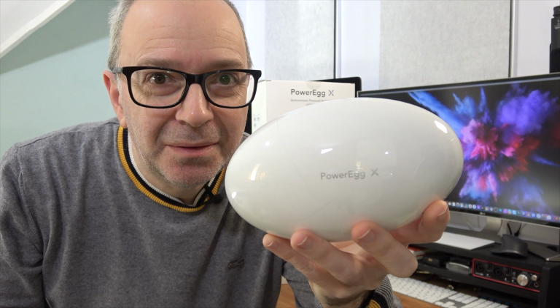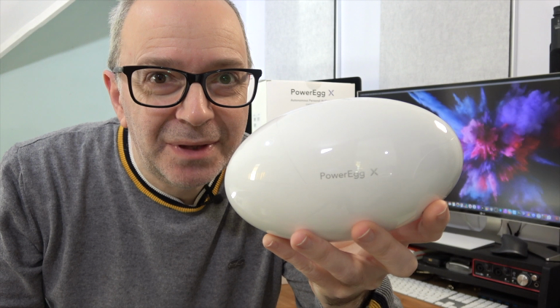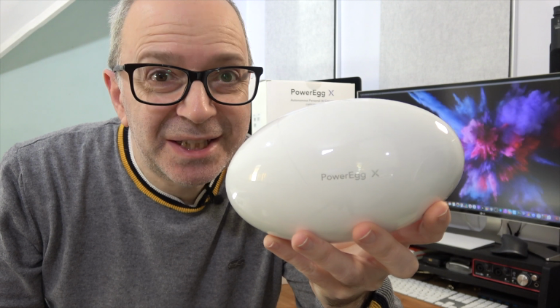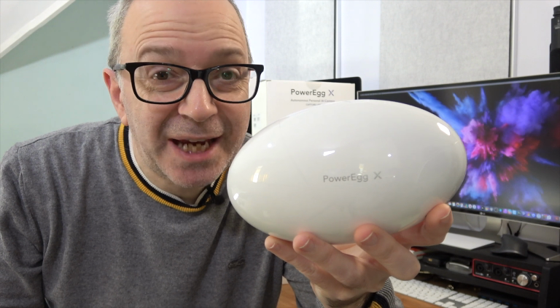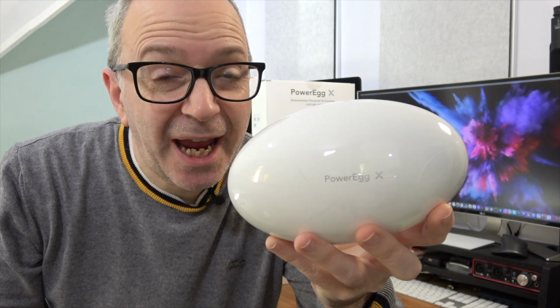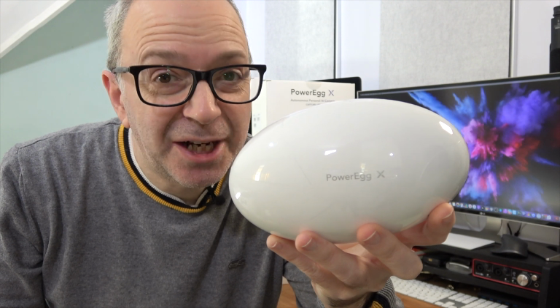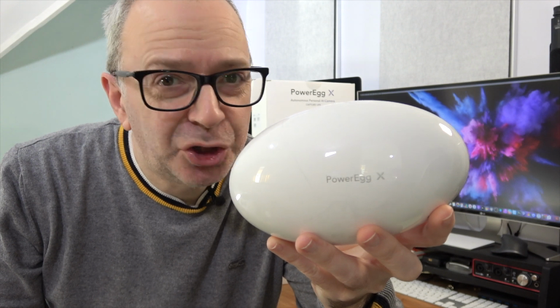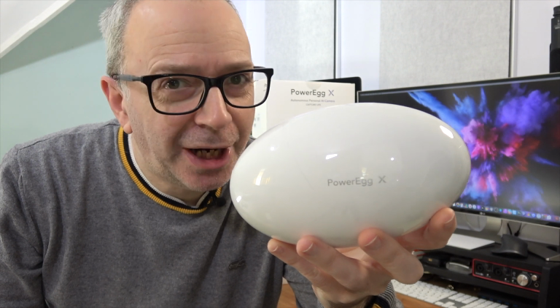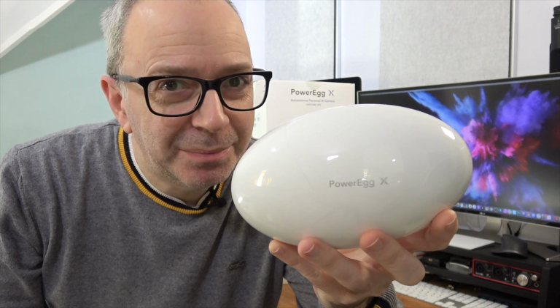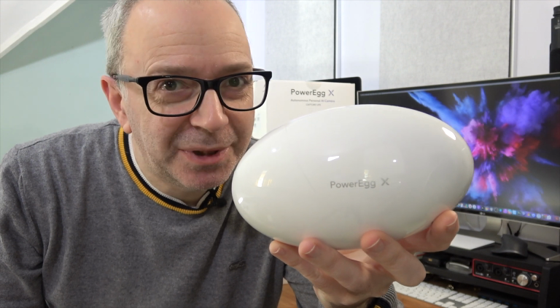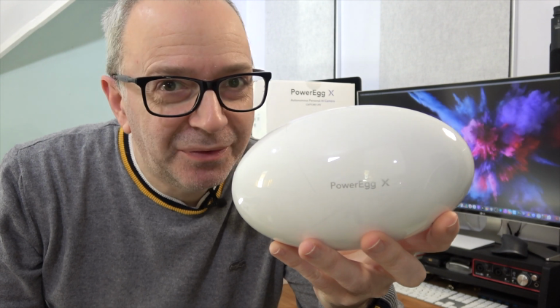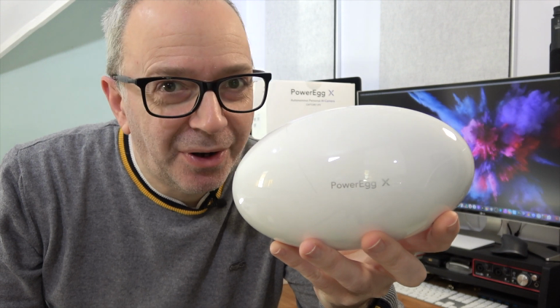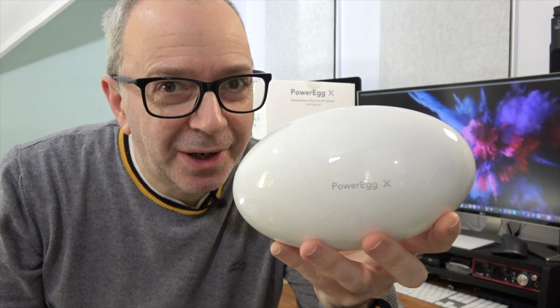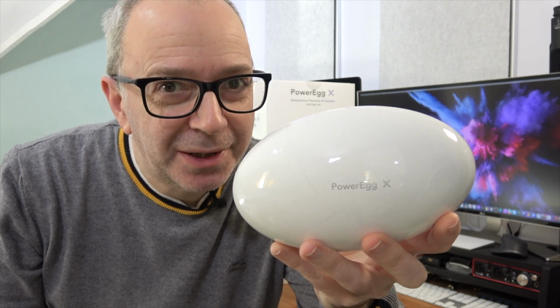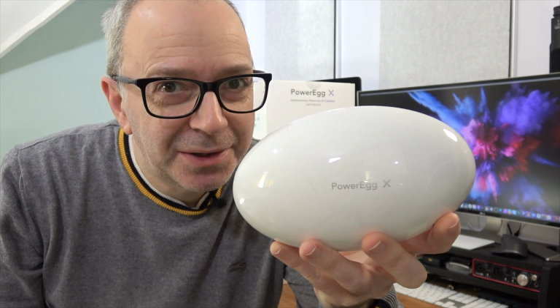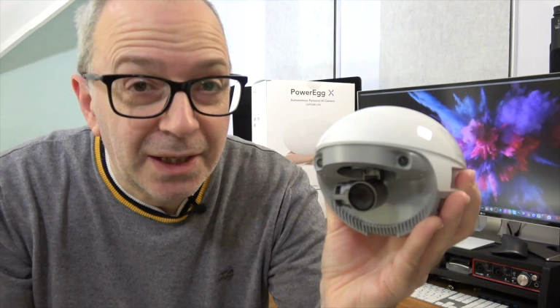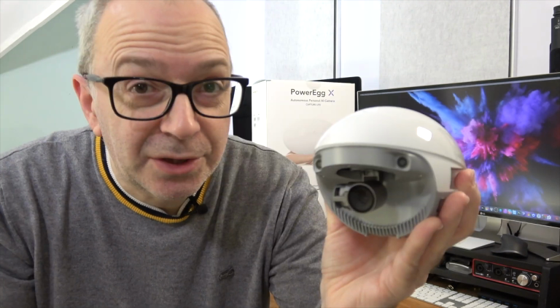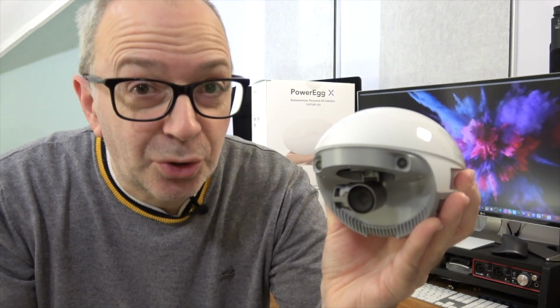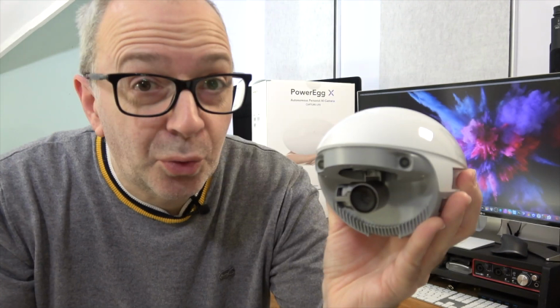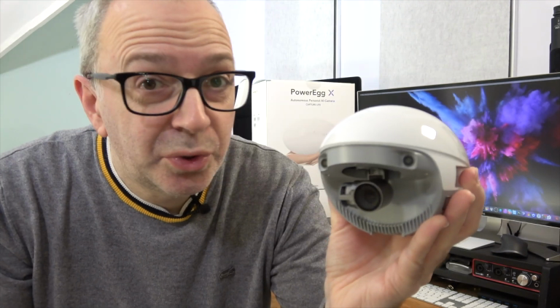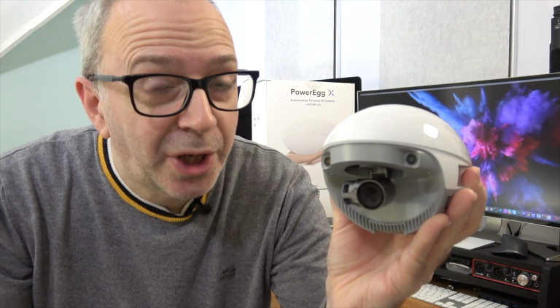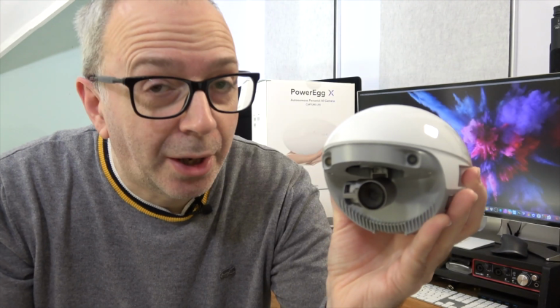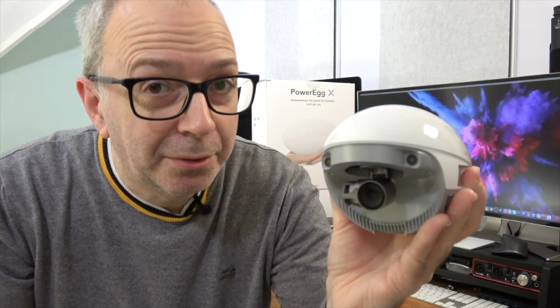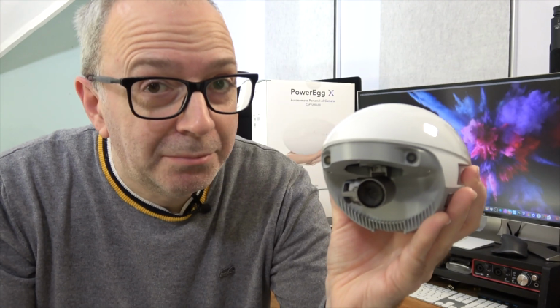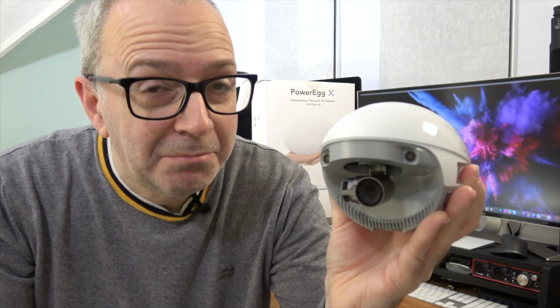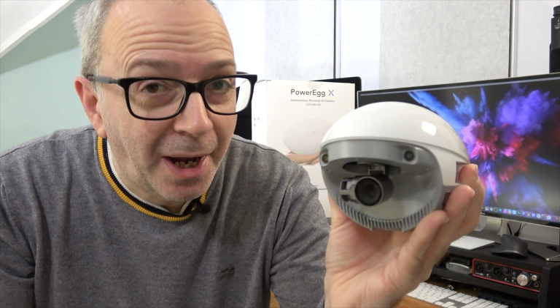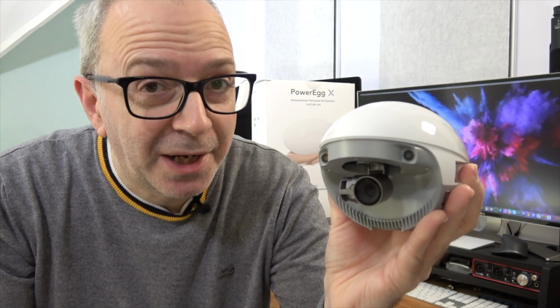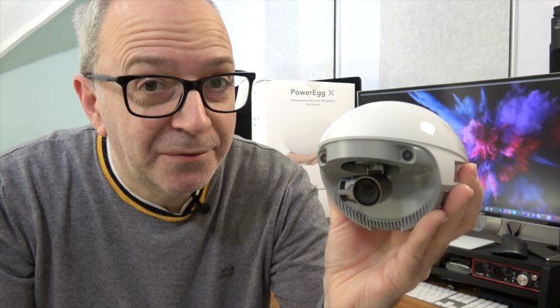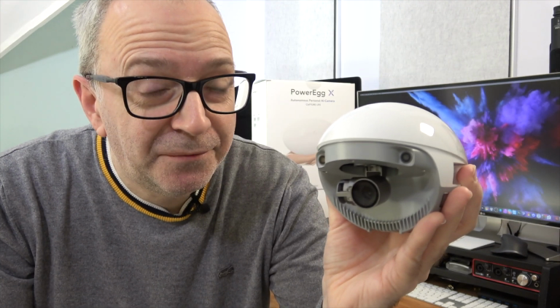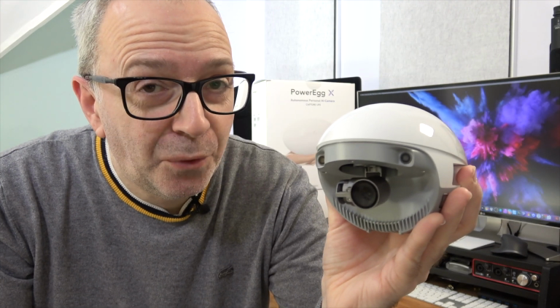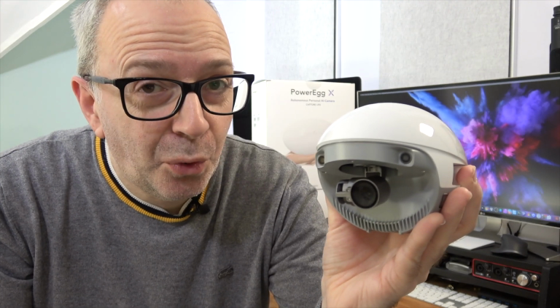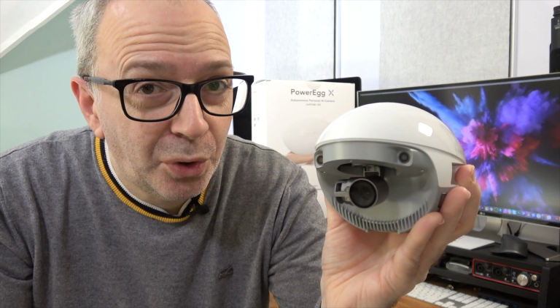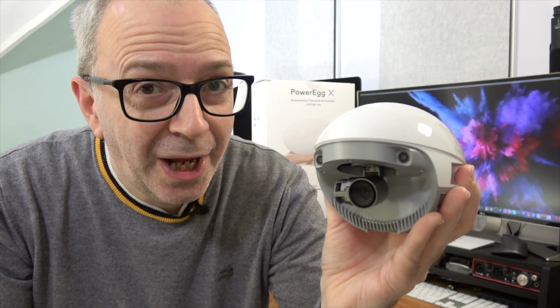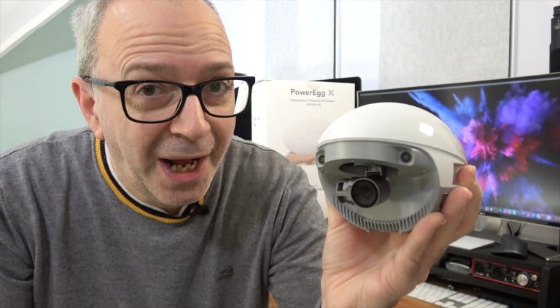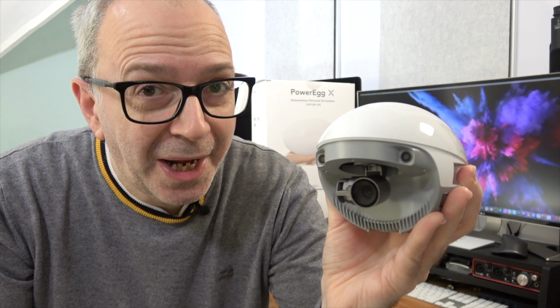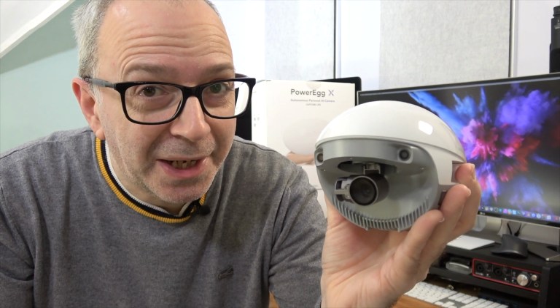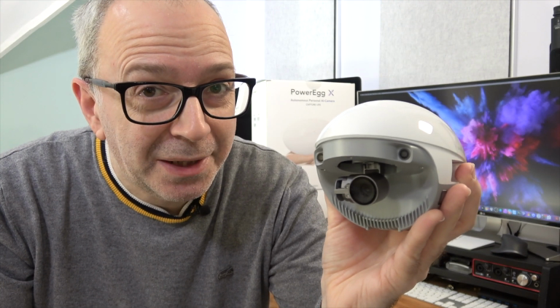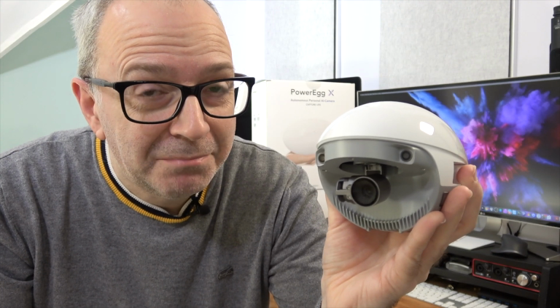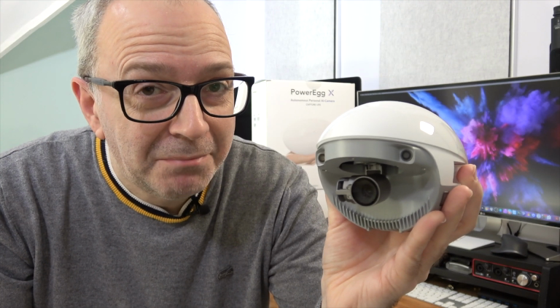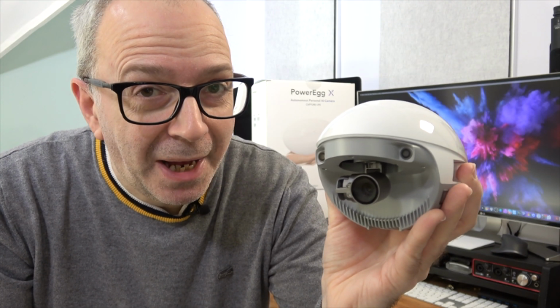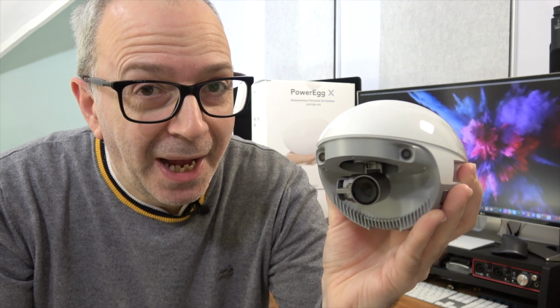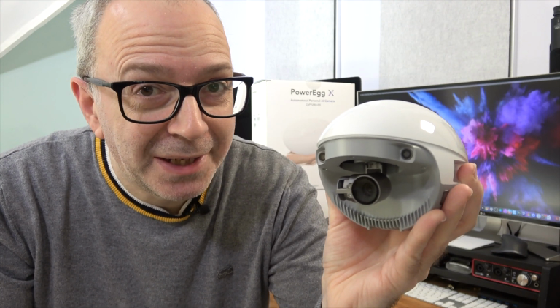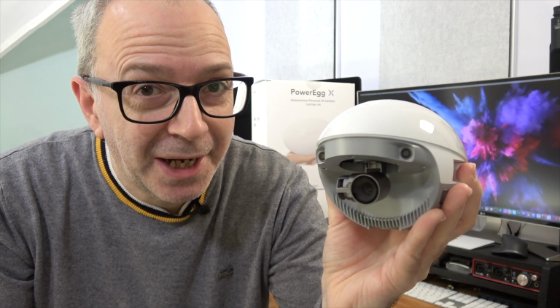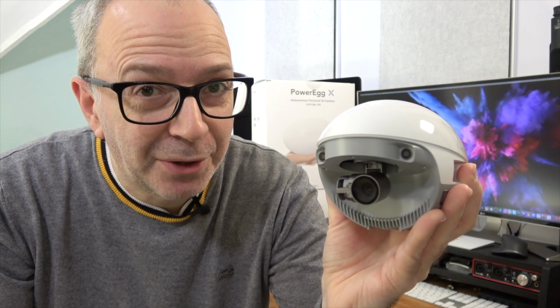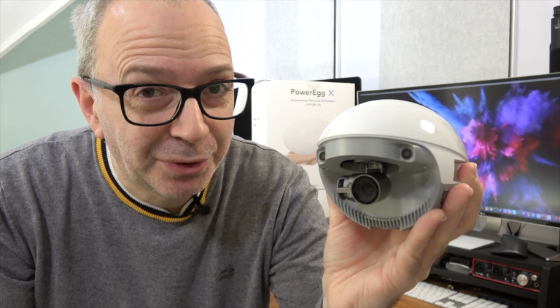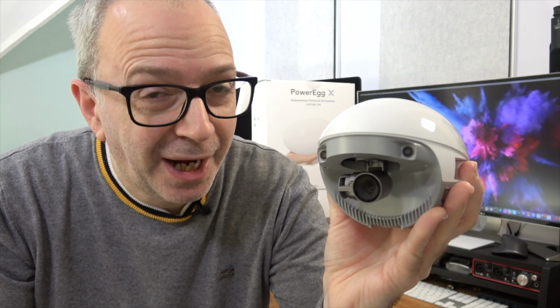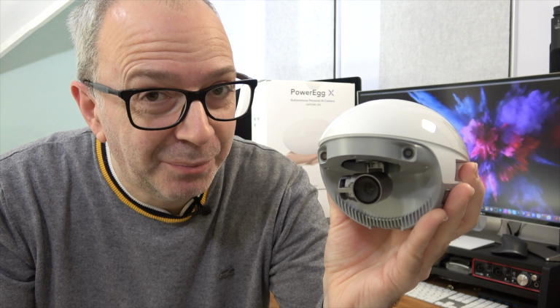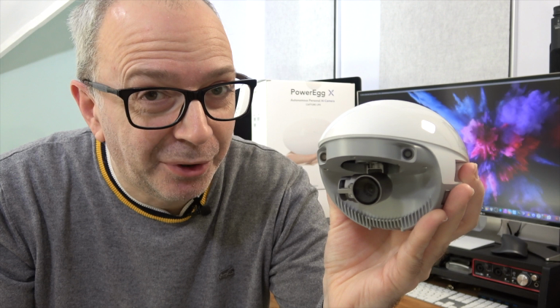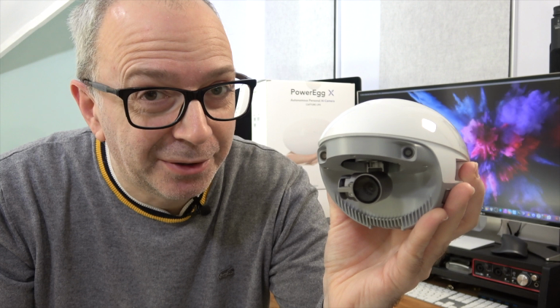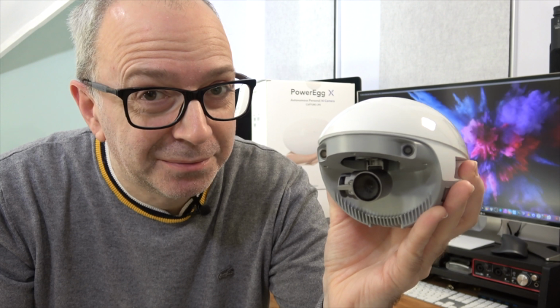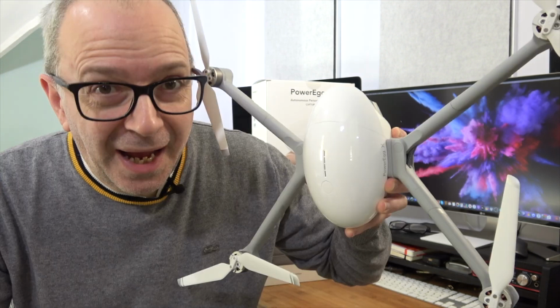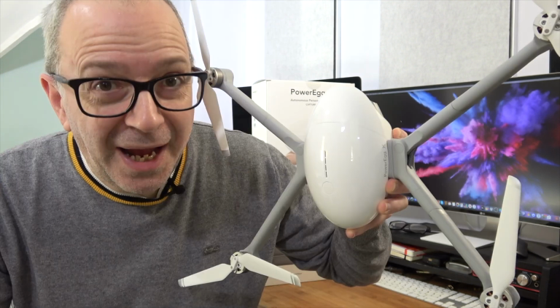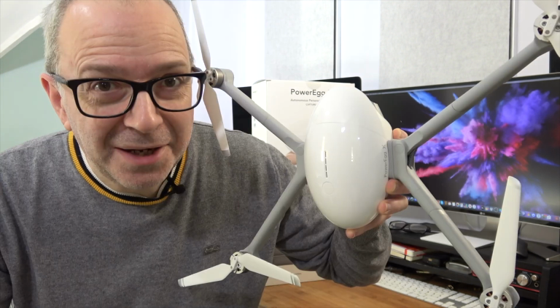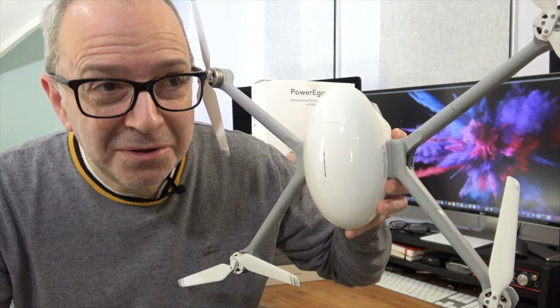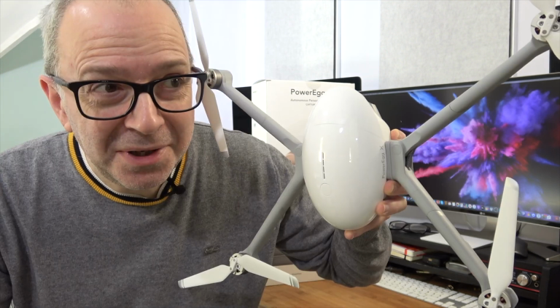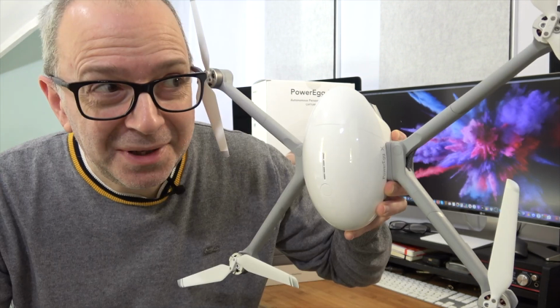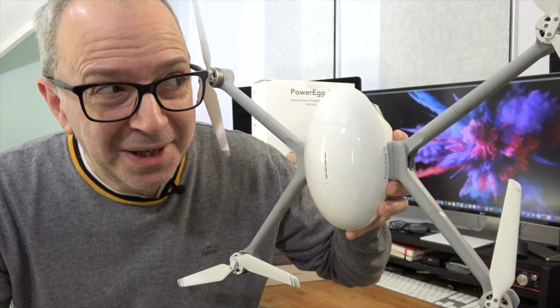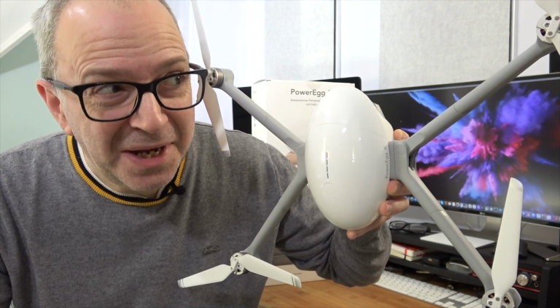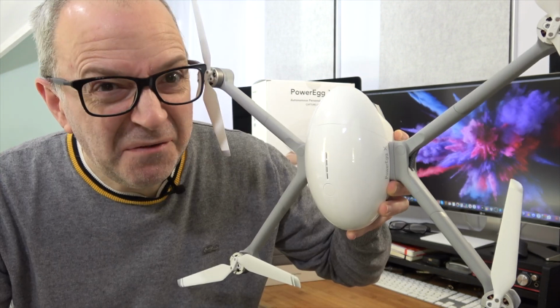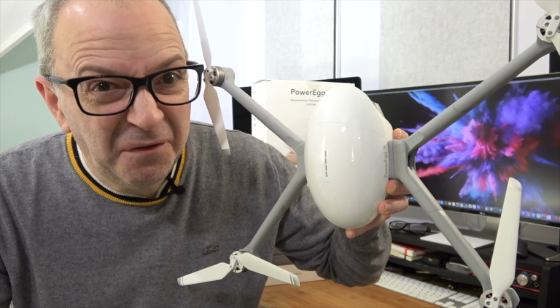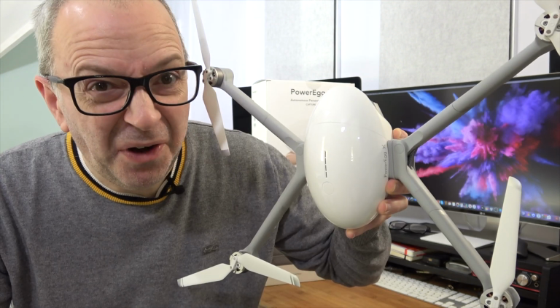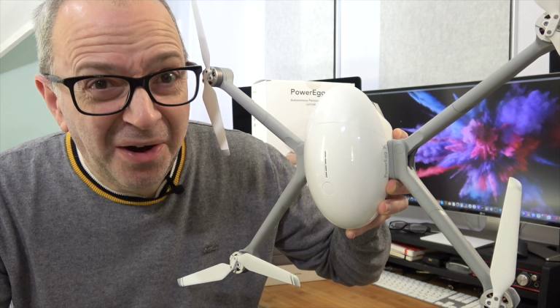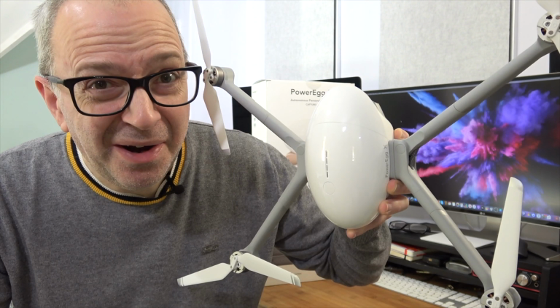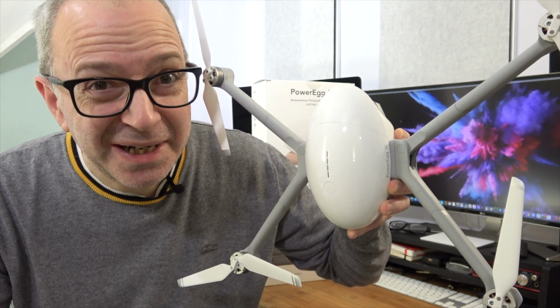This egg-shaped device is also a 4K handheld camera and it flies!